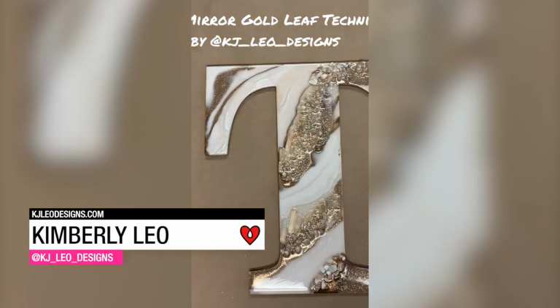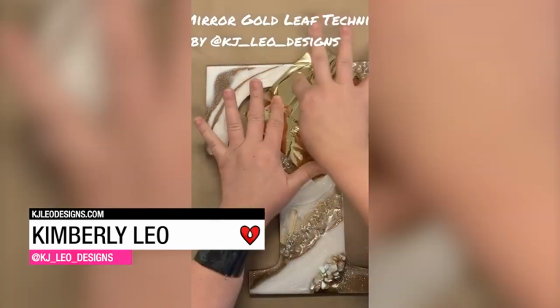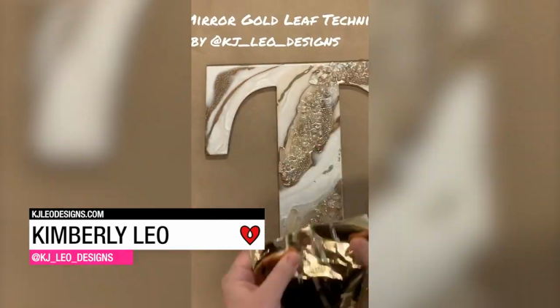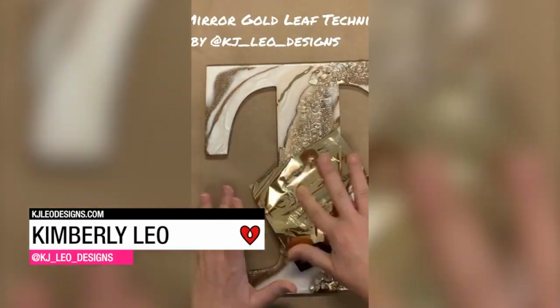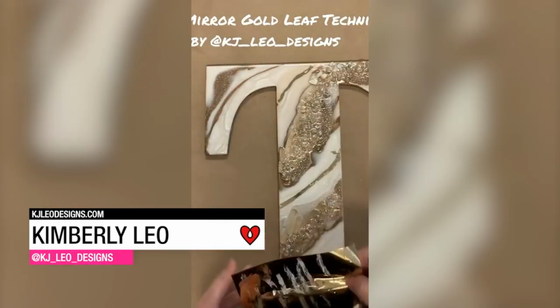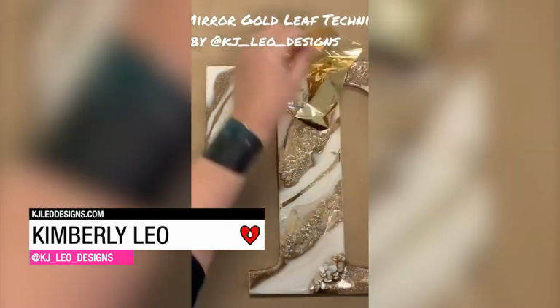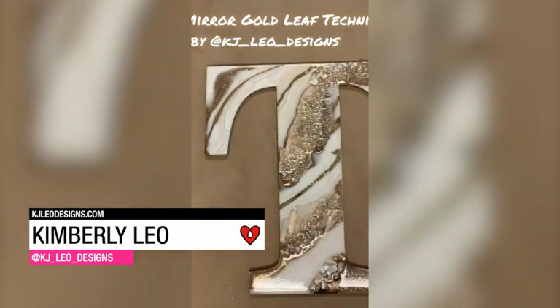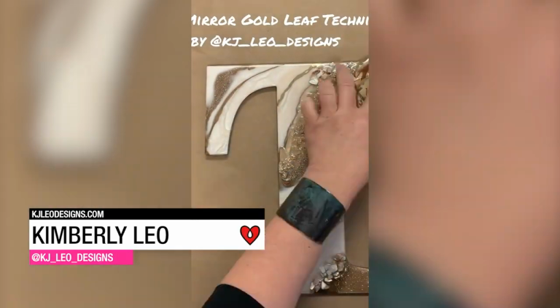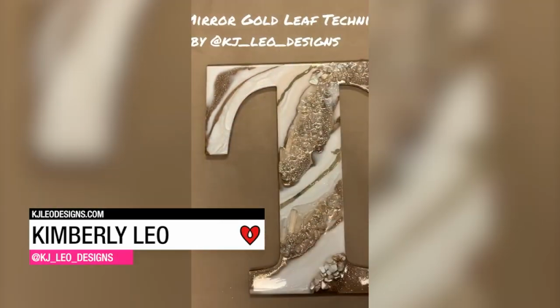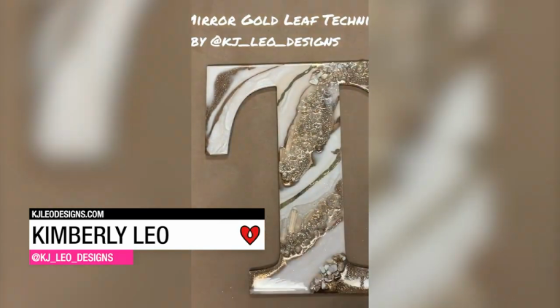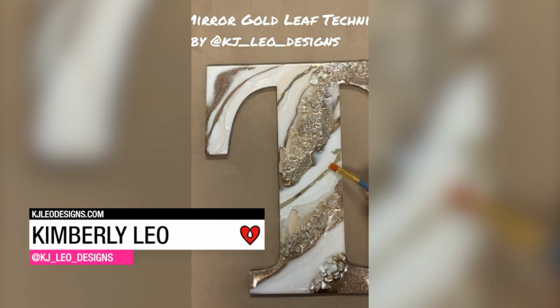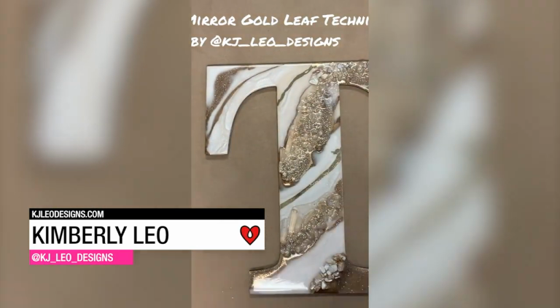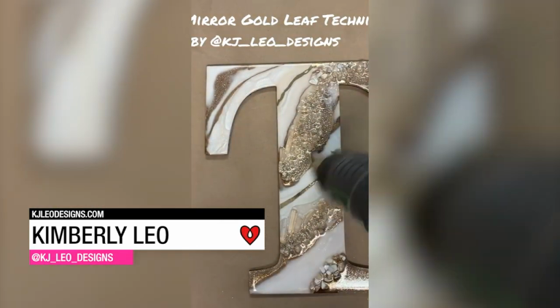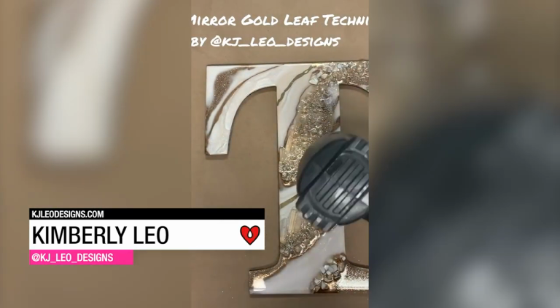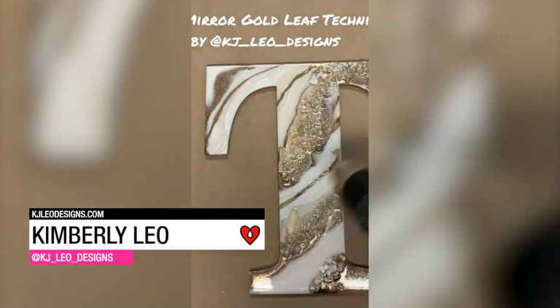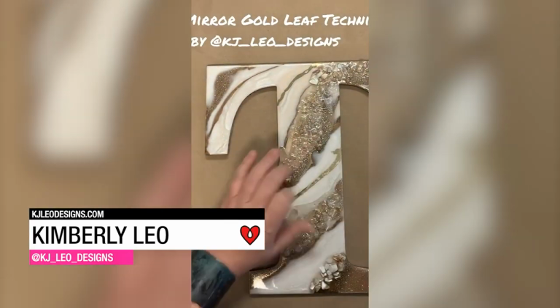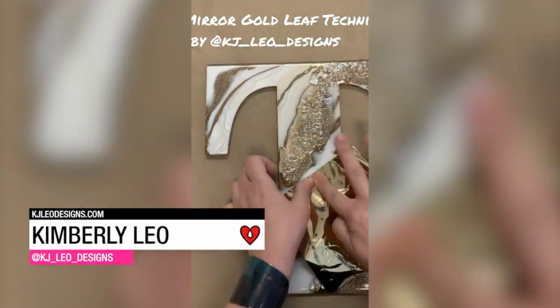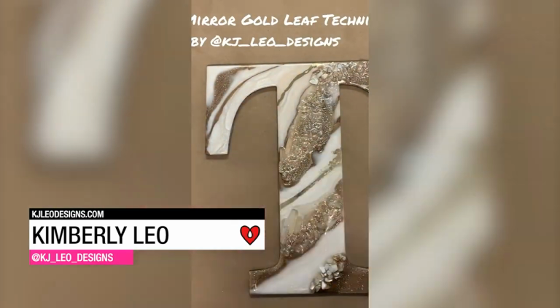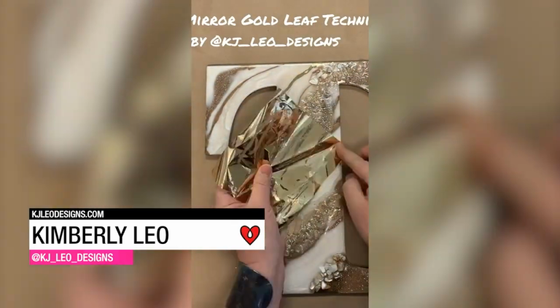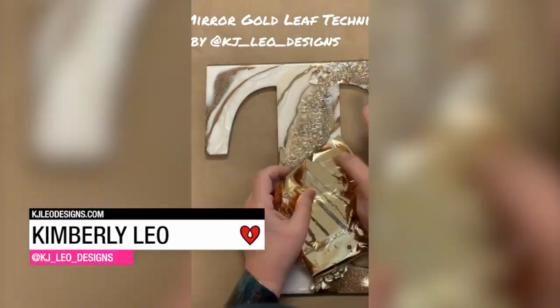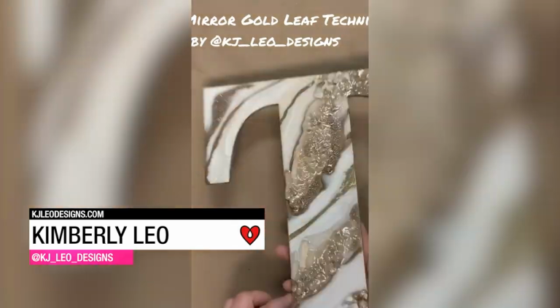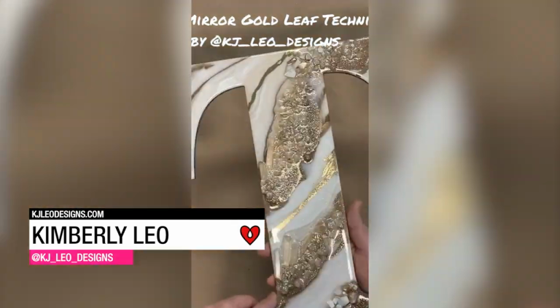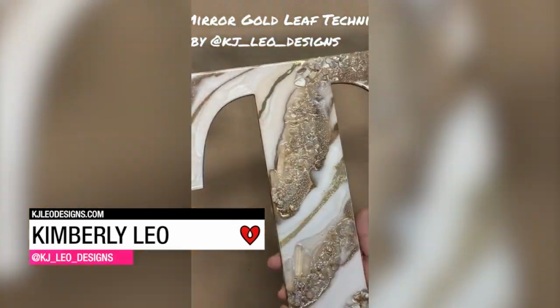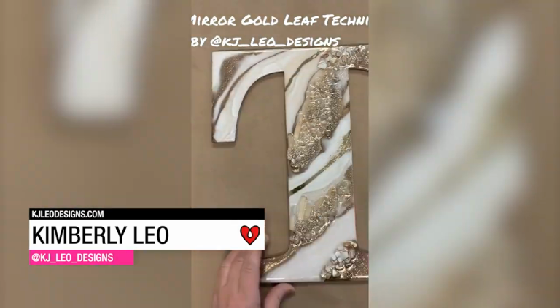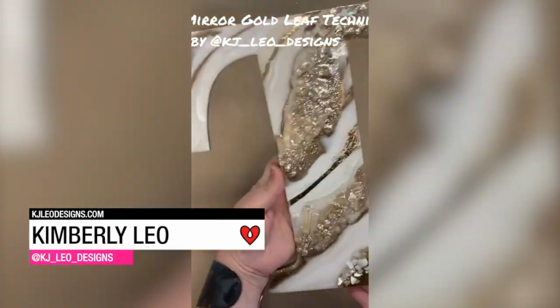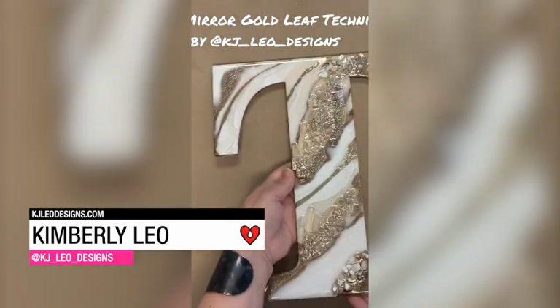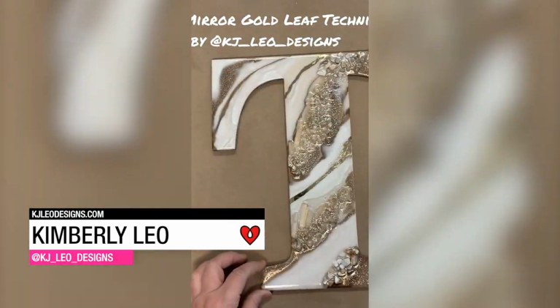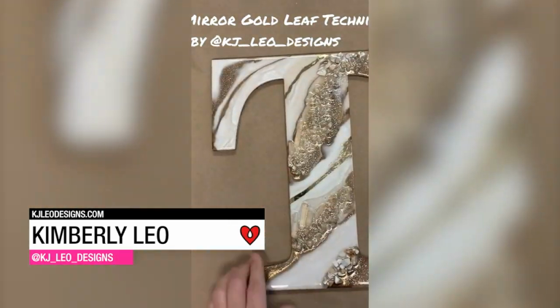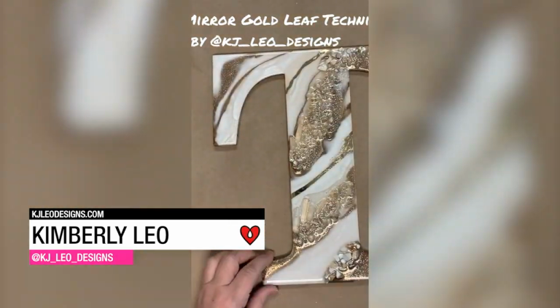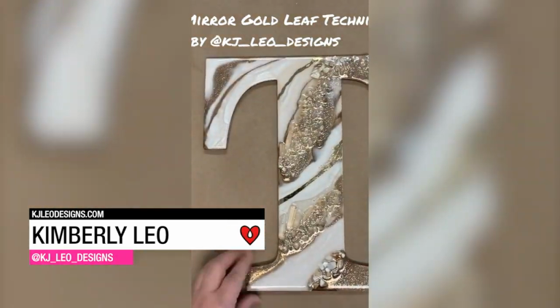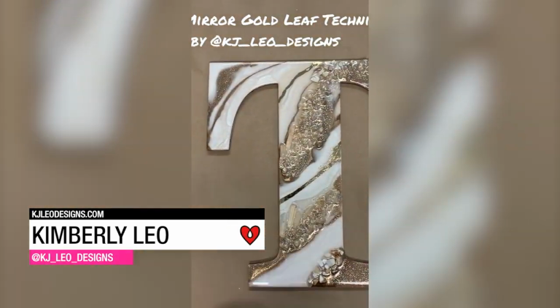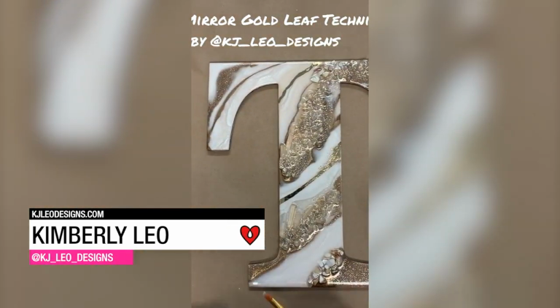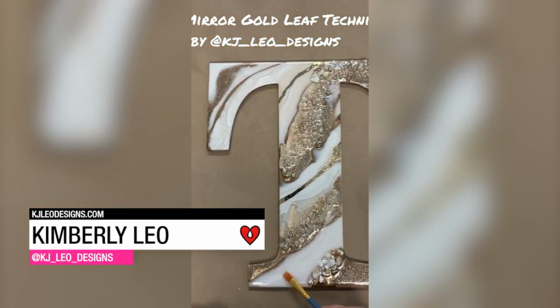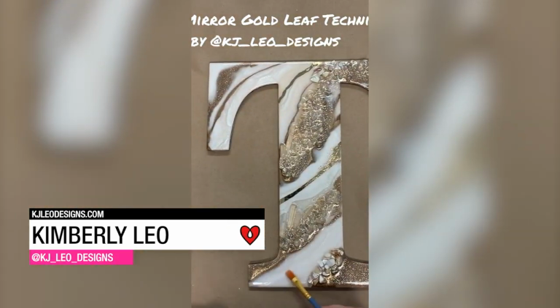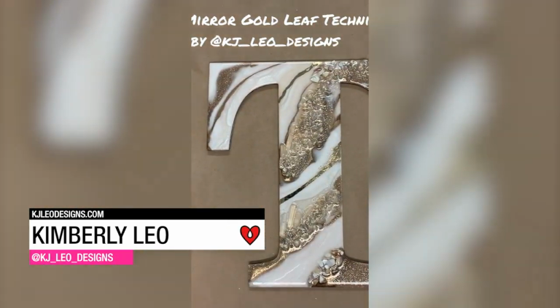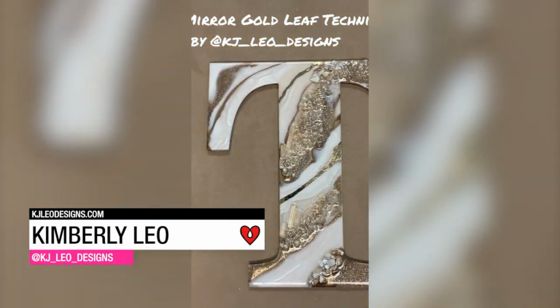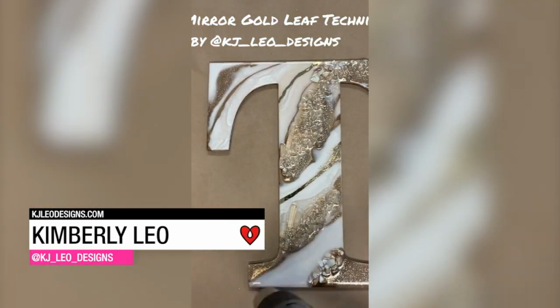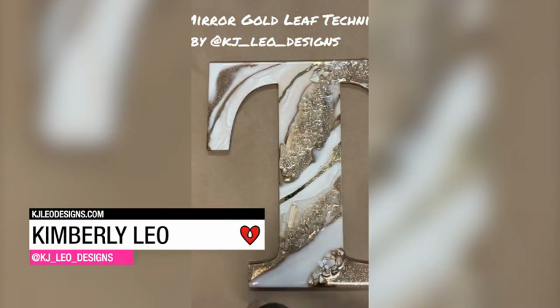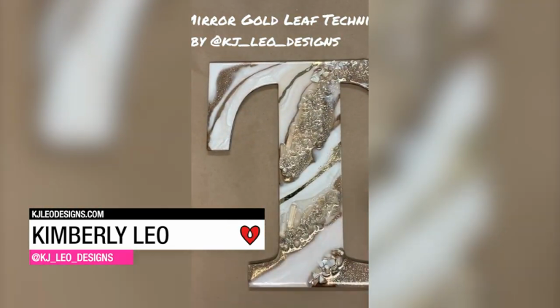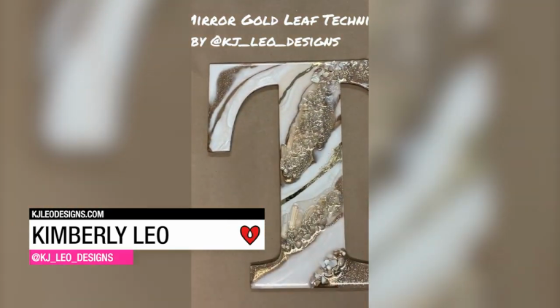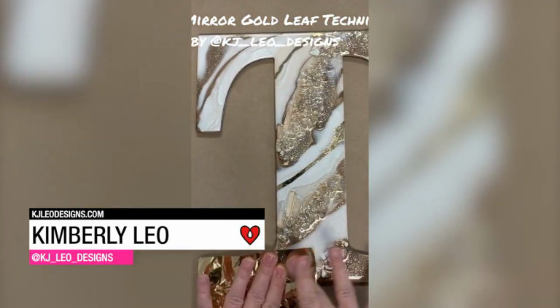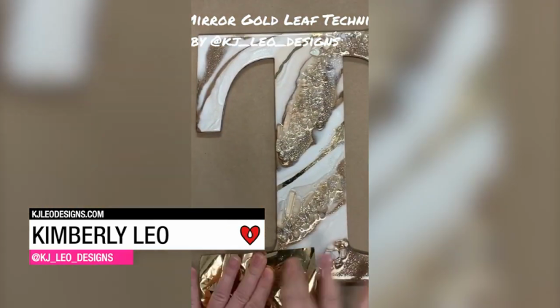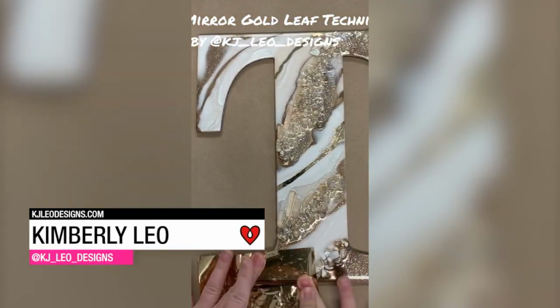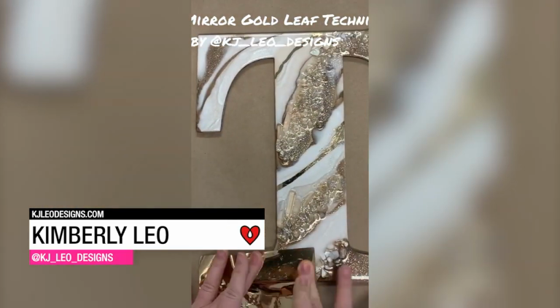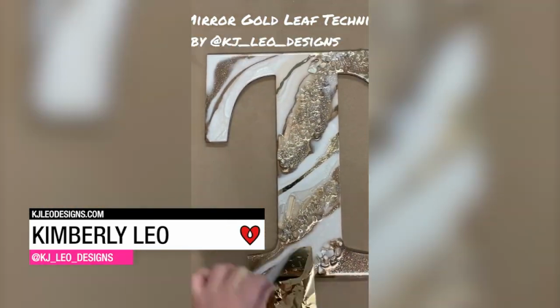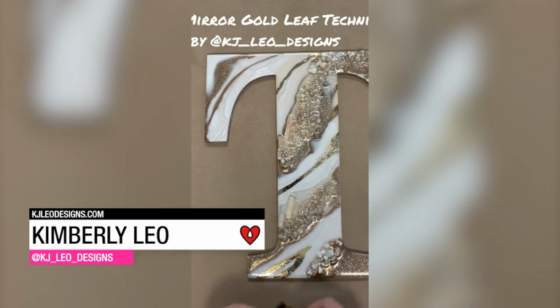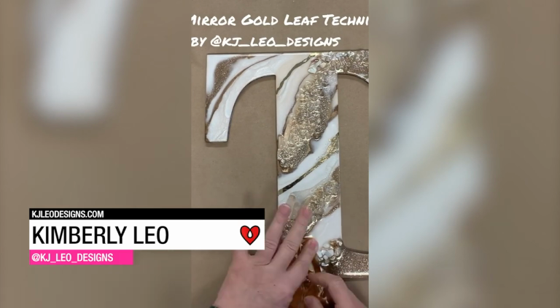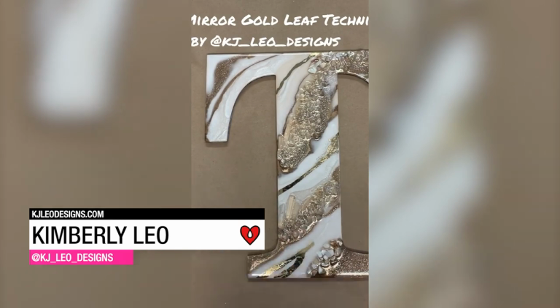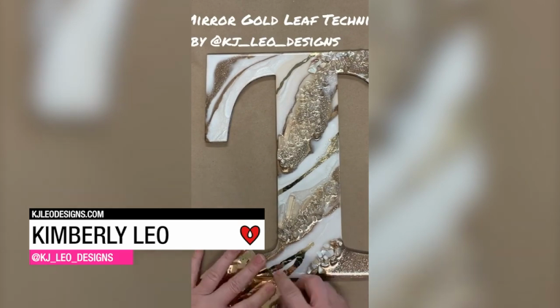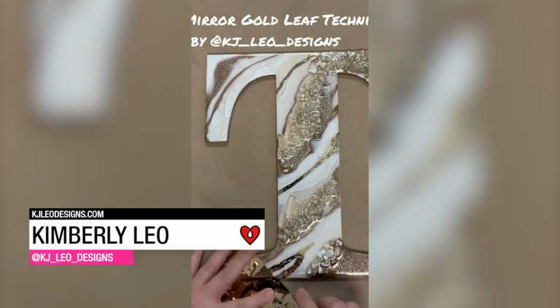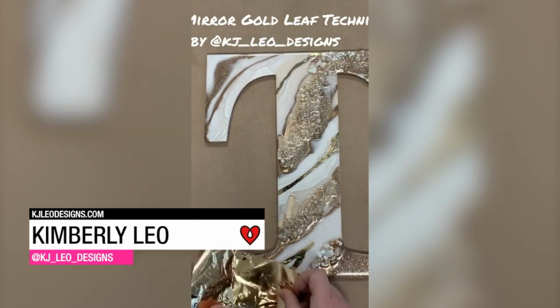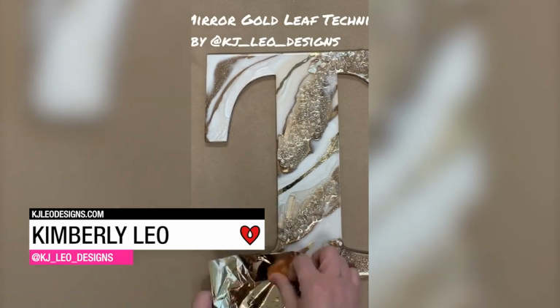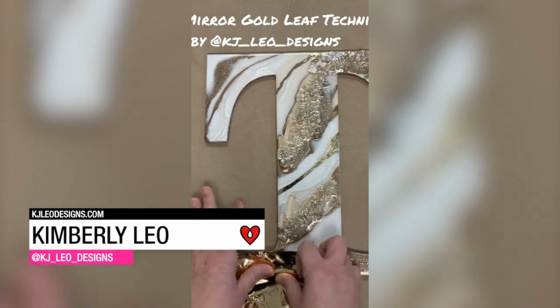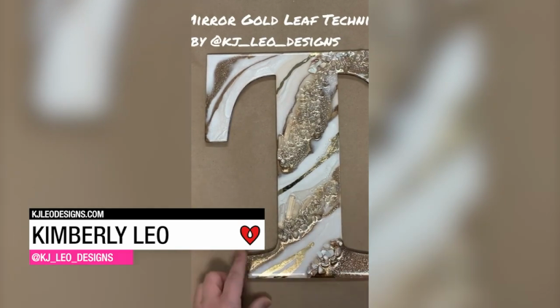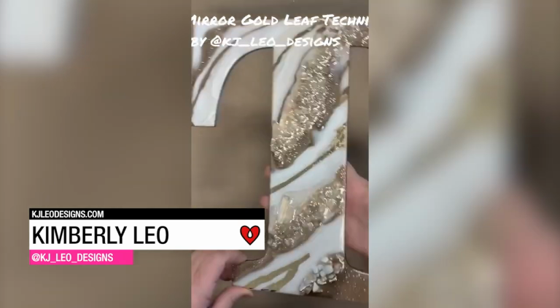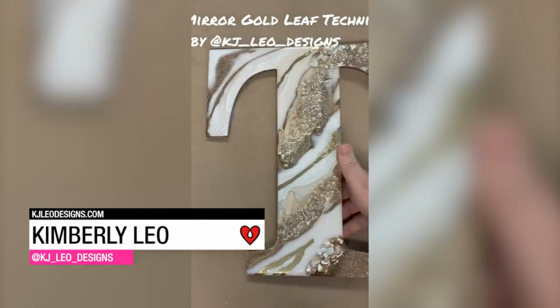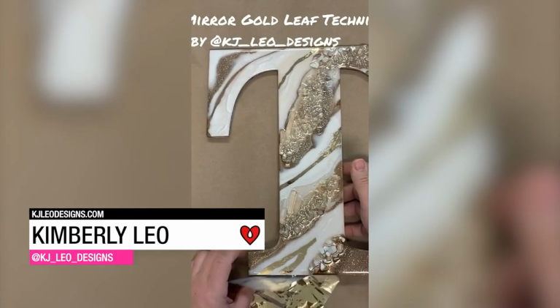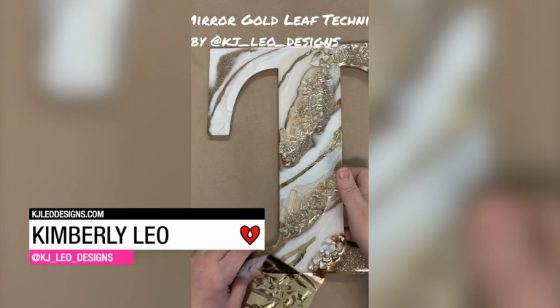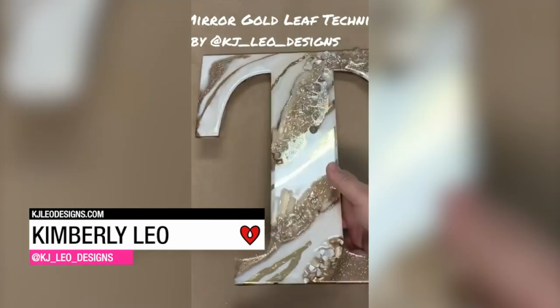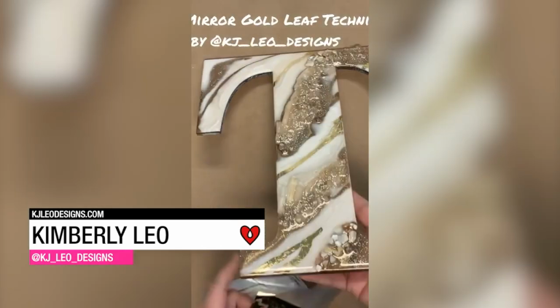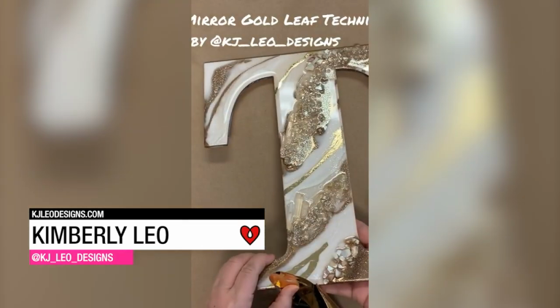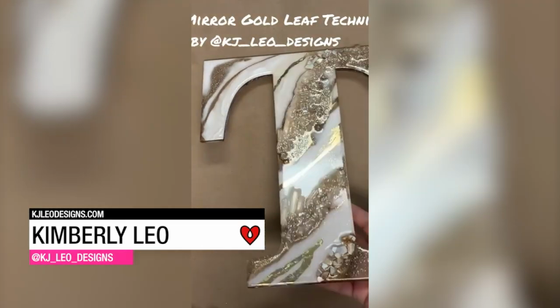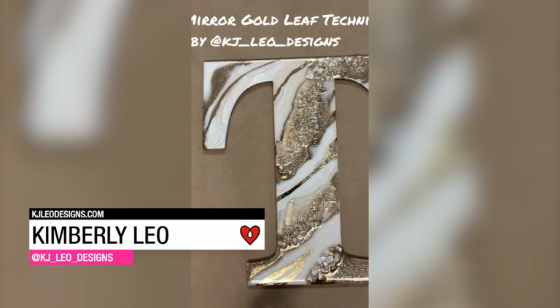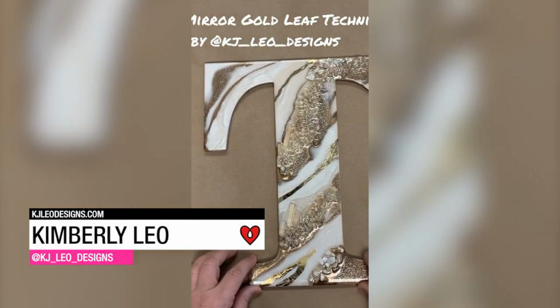Kimberly Leo used tinted Art Resin, fire glass, glitter, crystals, and abalone shell to create this custom geode leather piece.